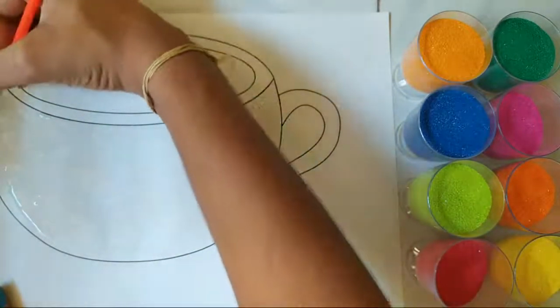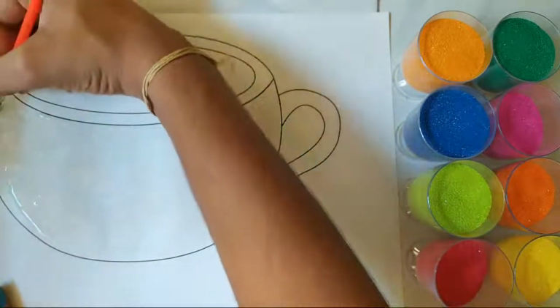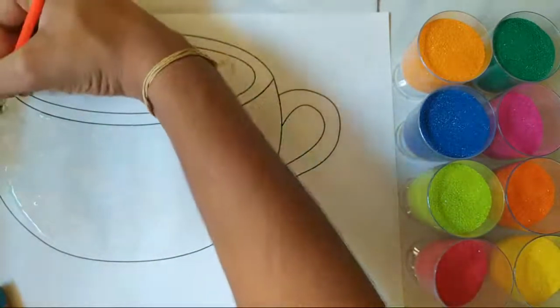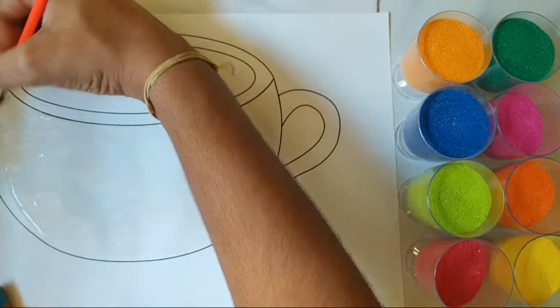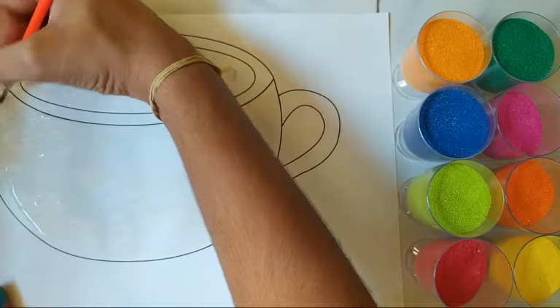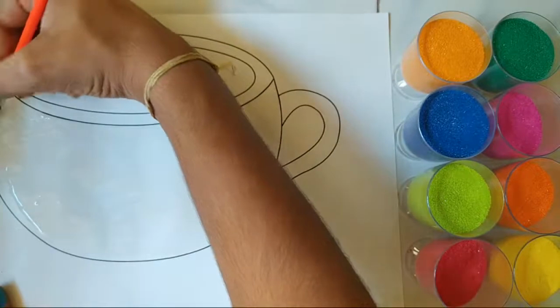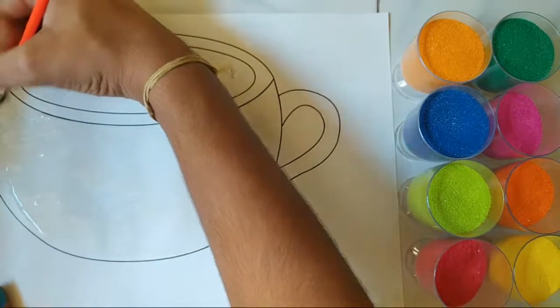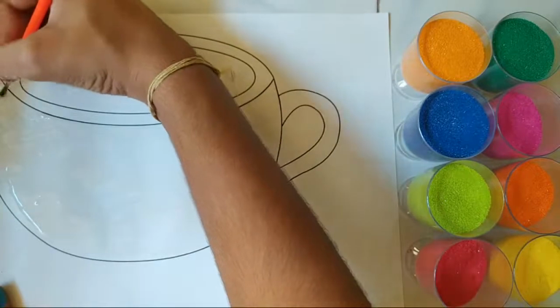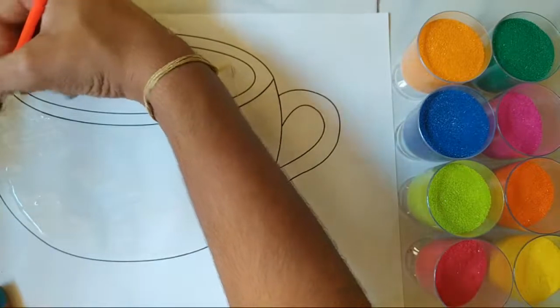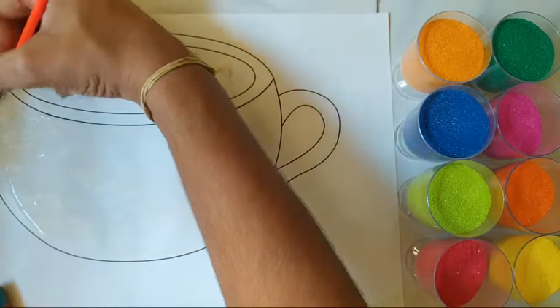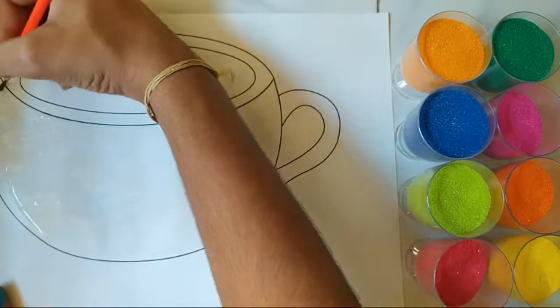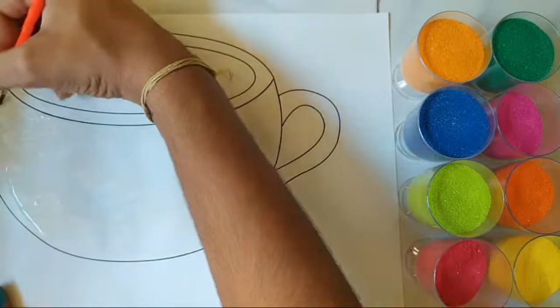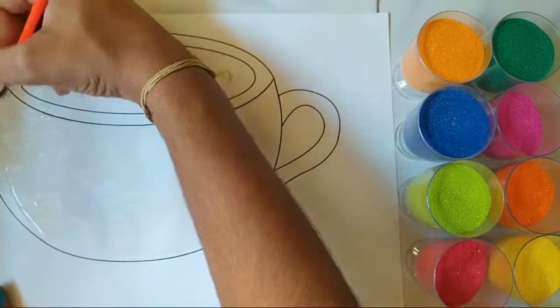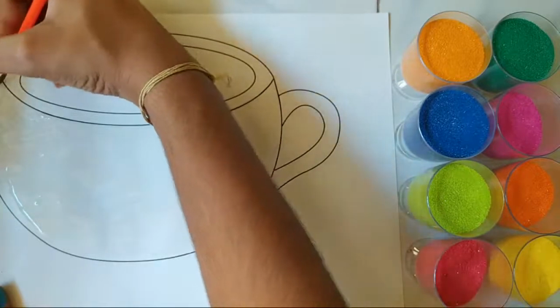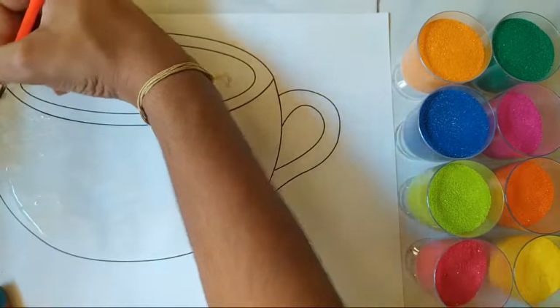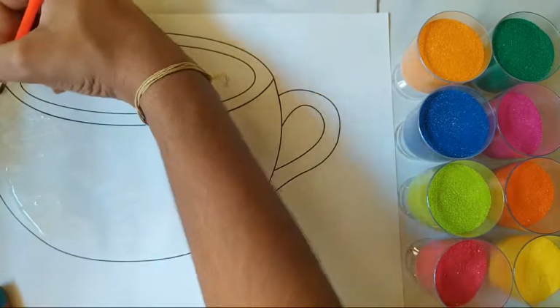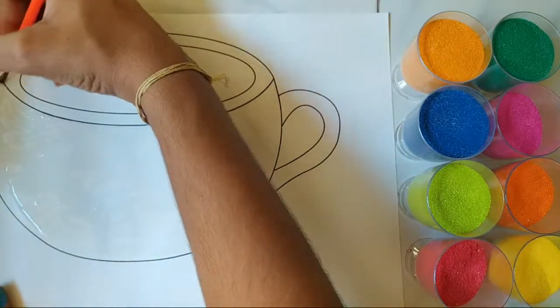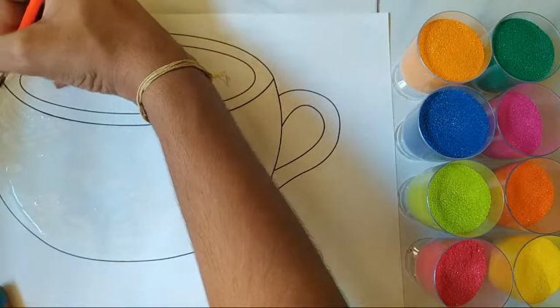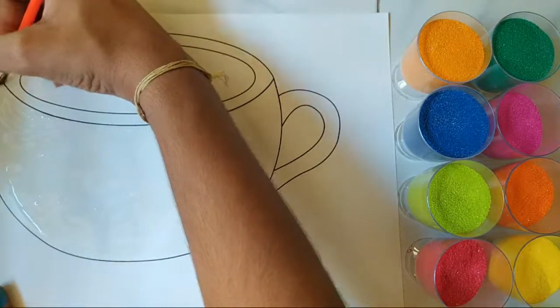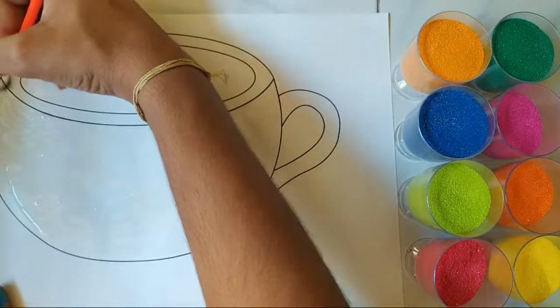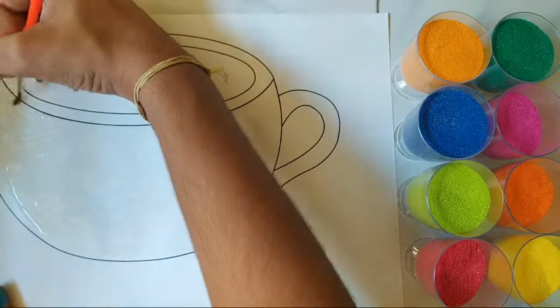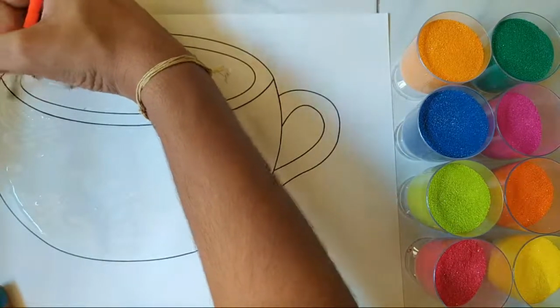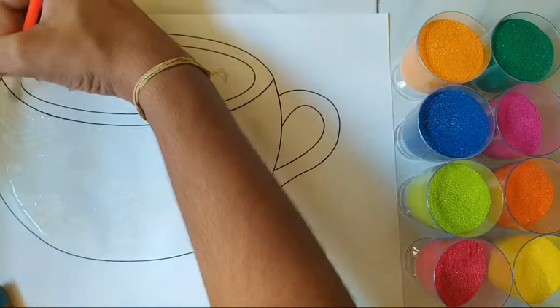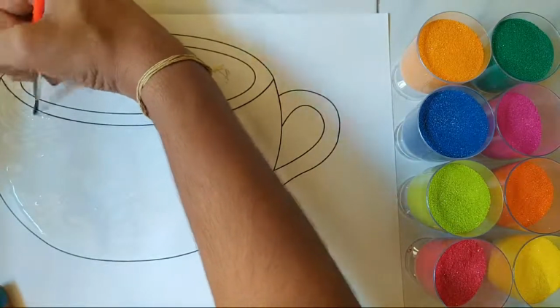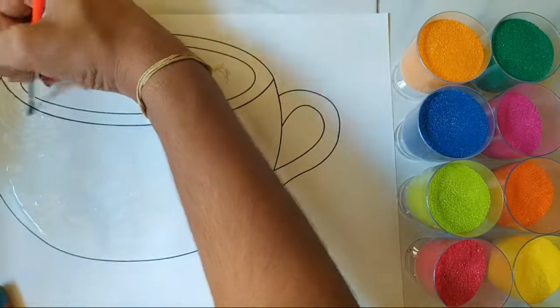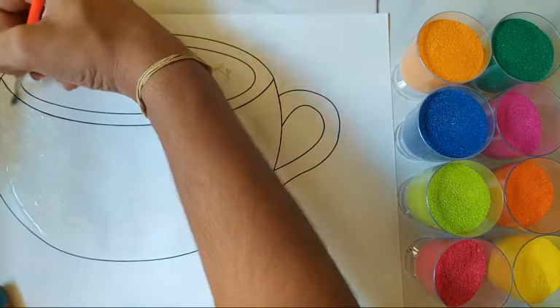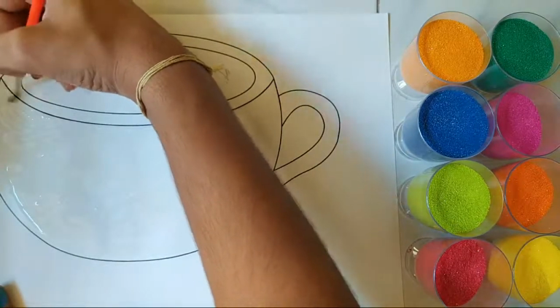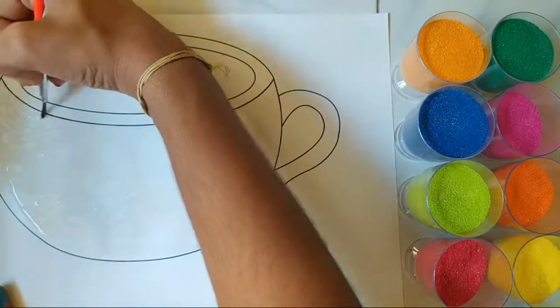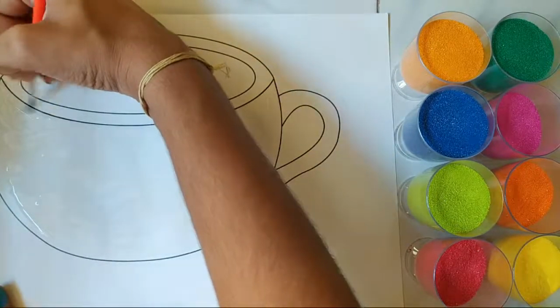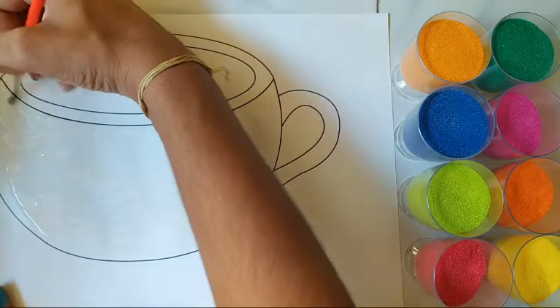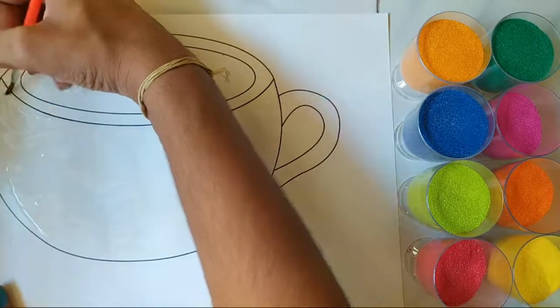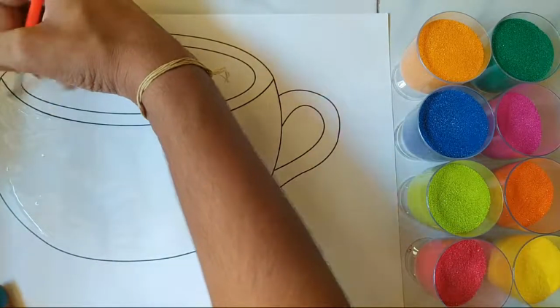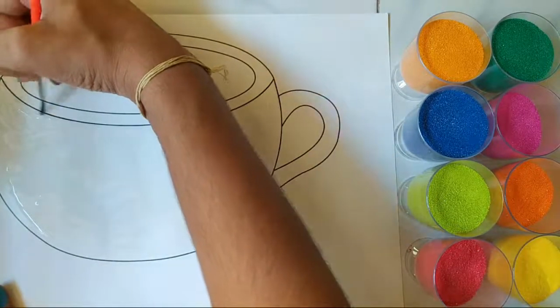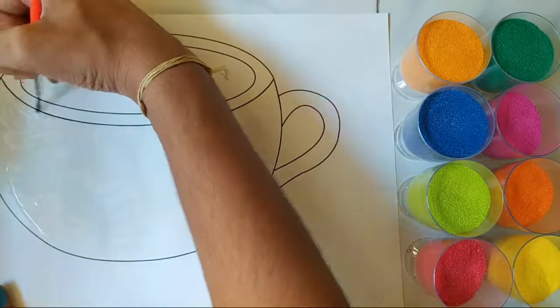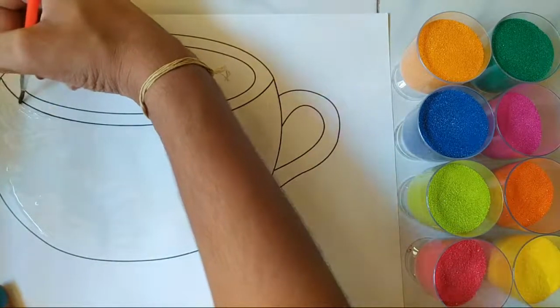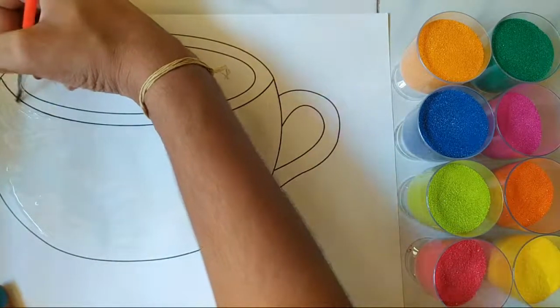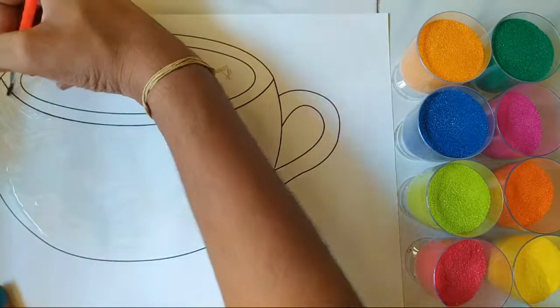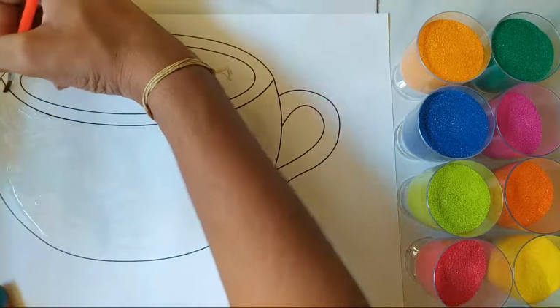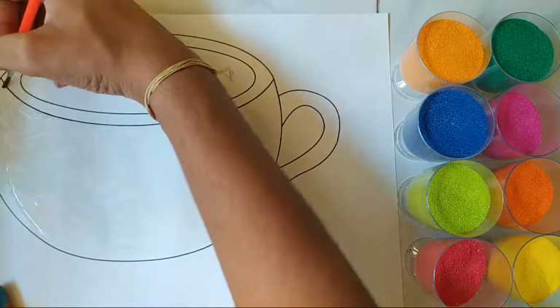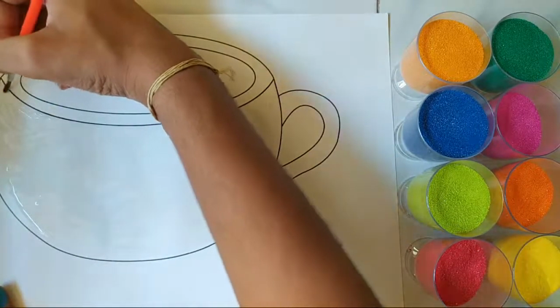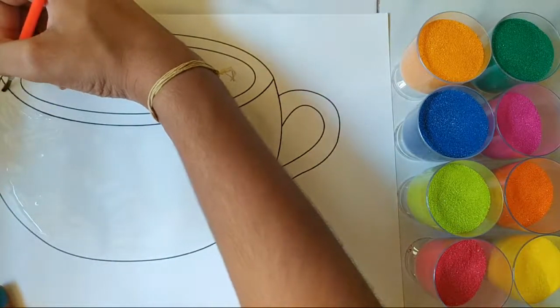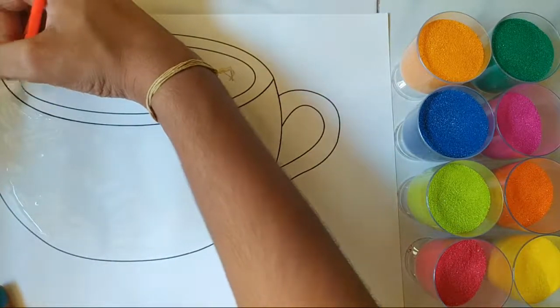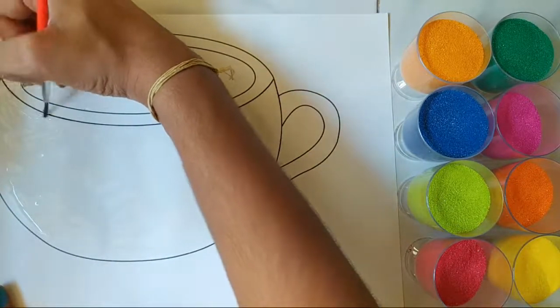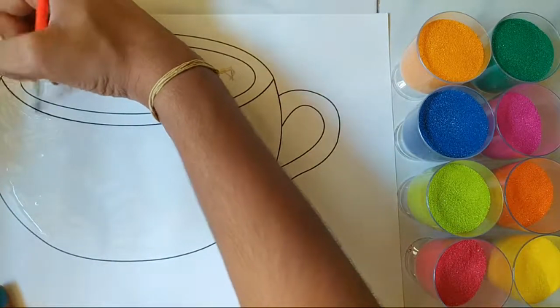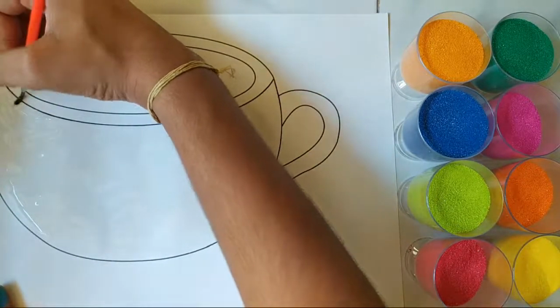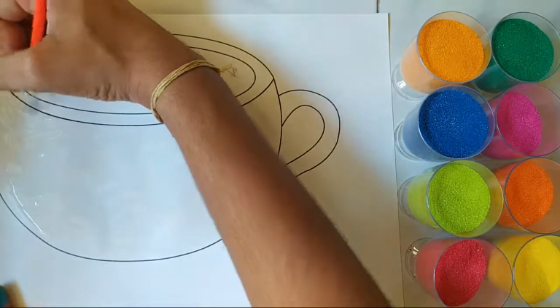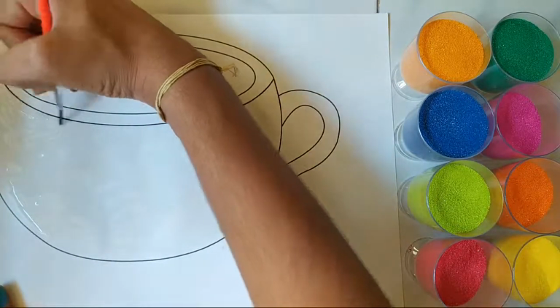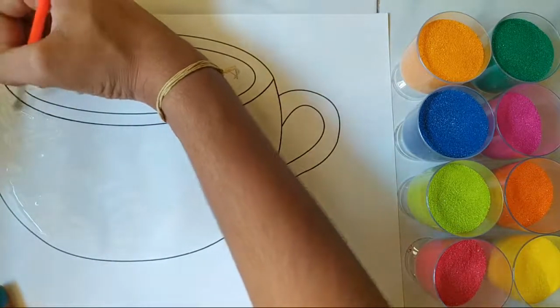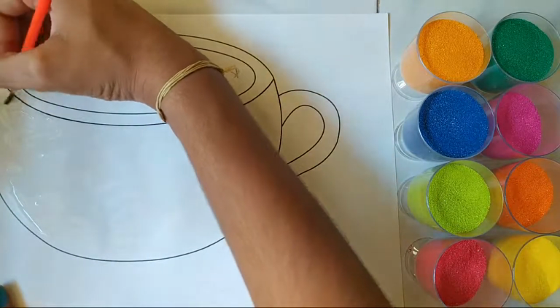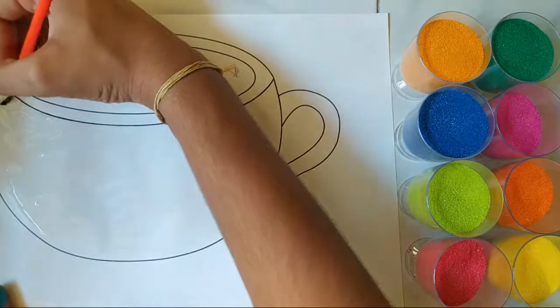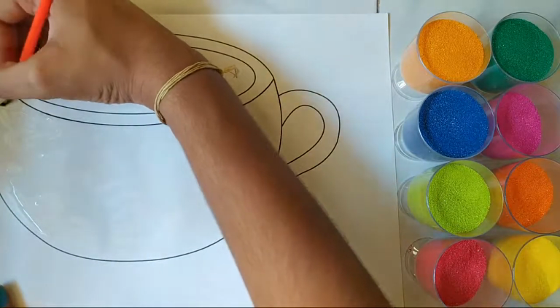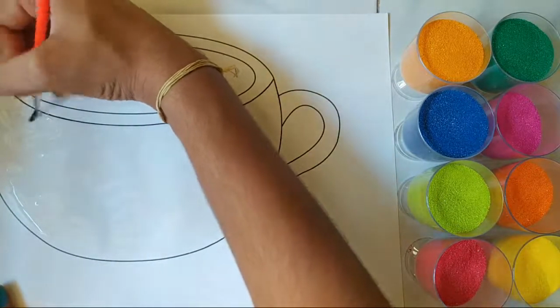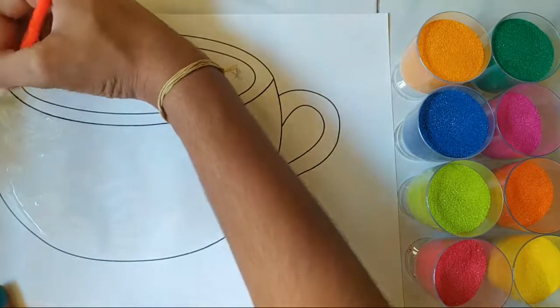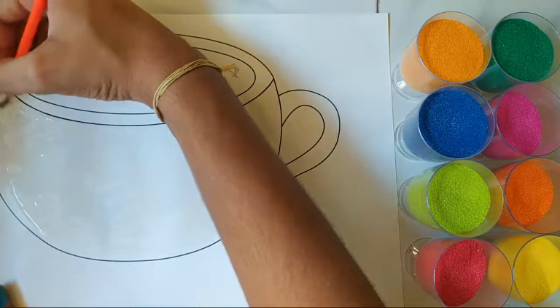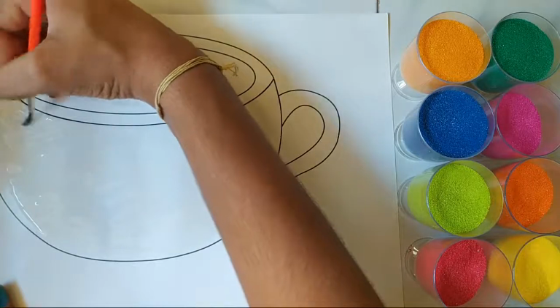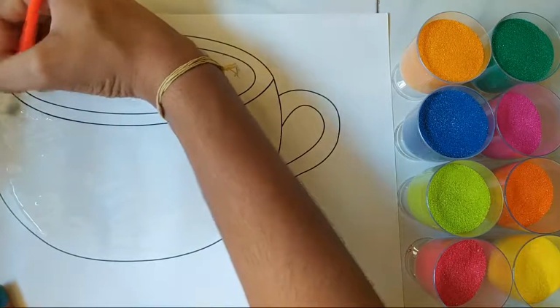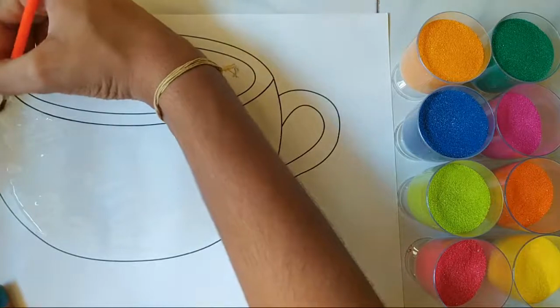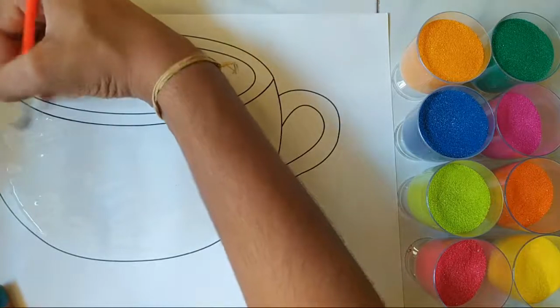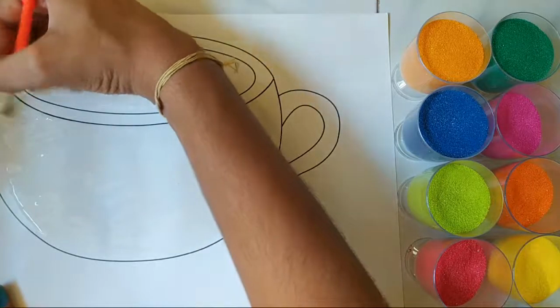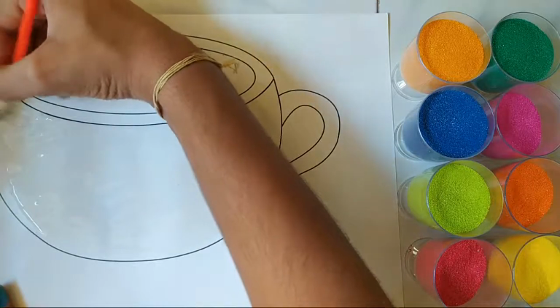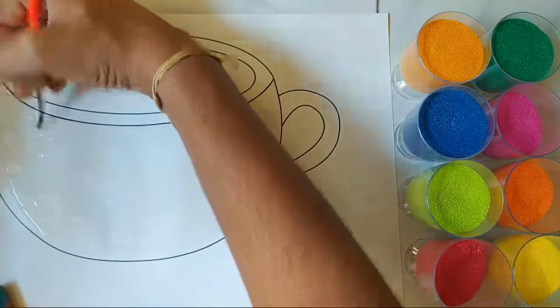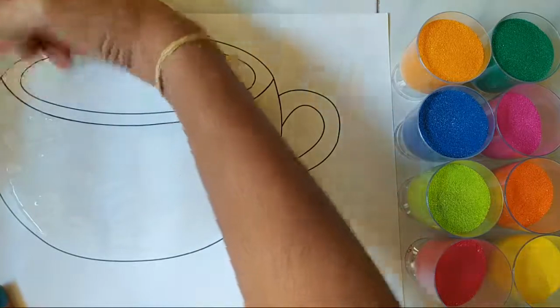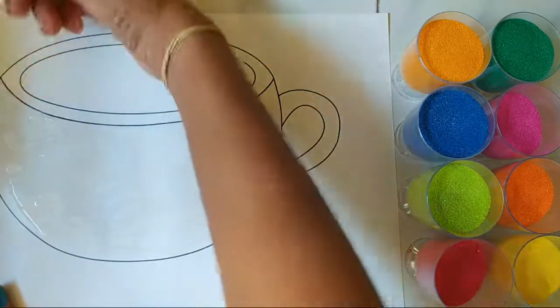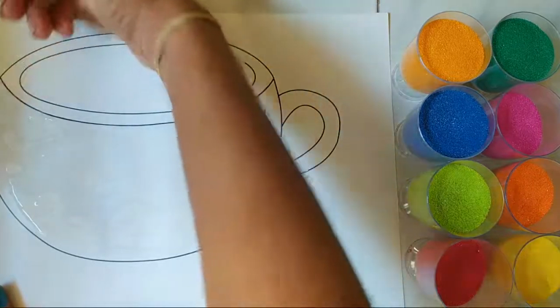You've got to do it very, very slowly so your work can come out nicely.